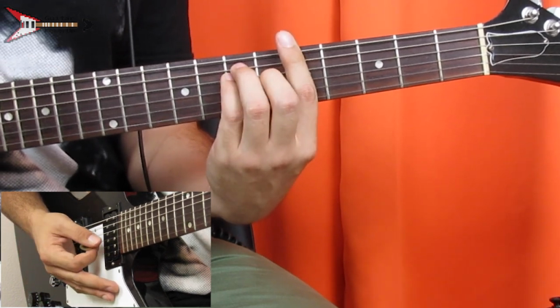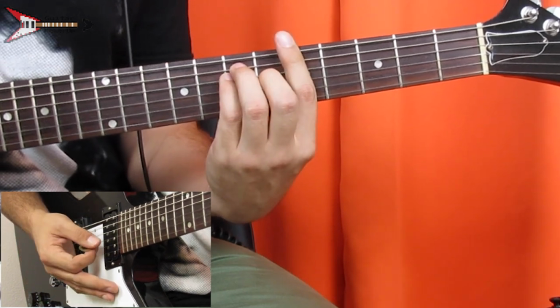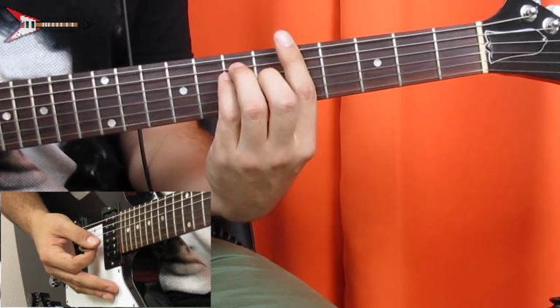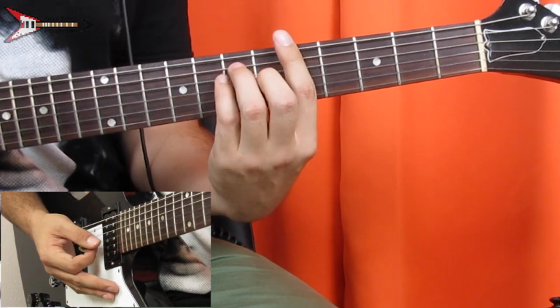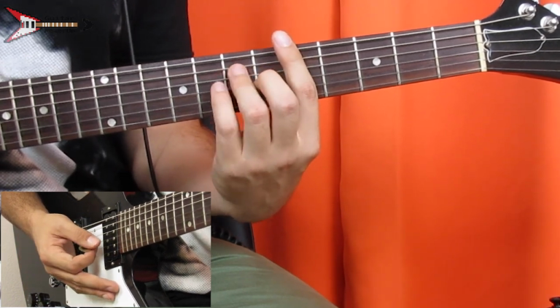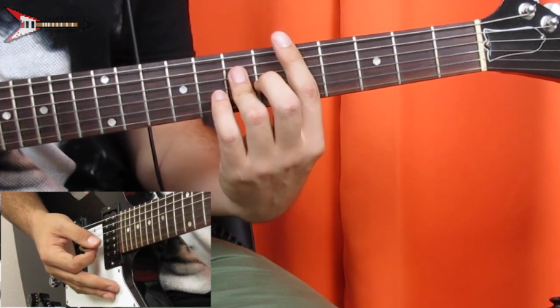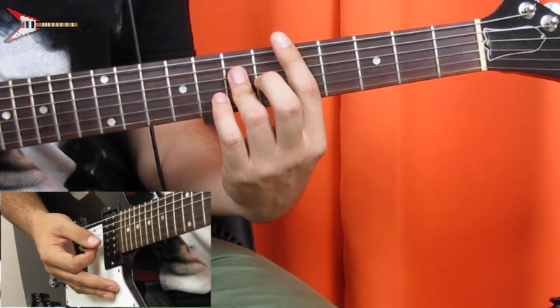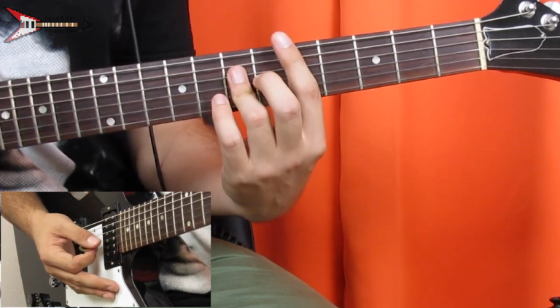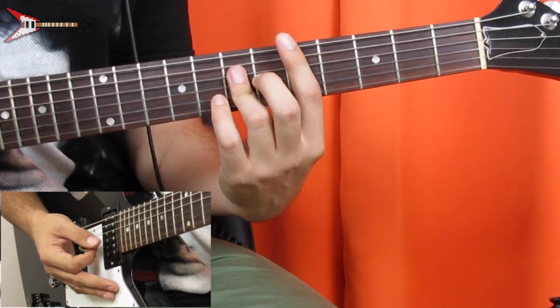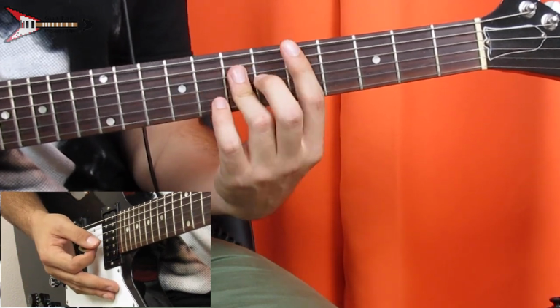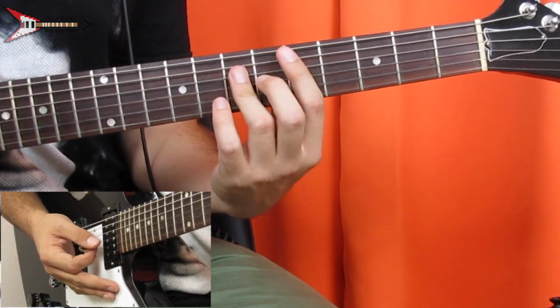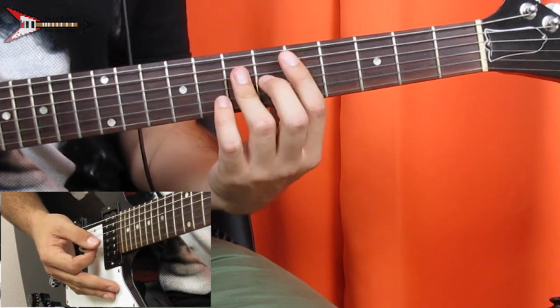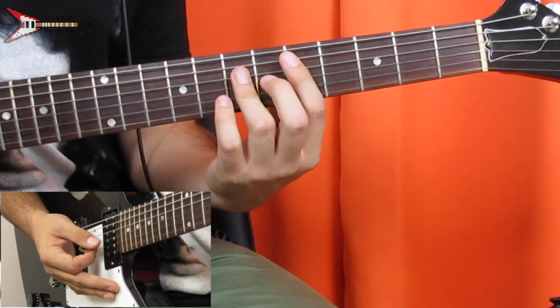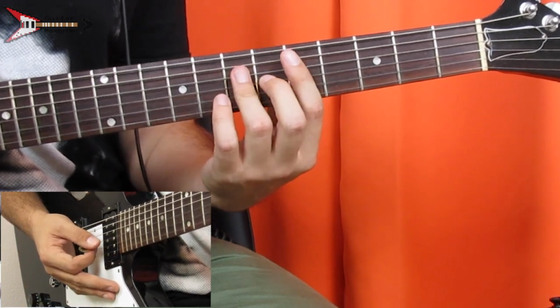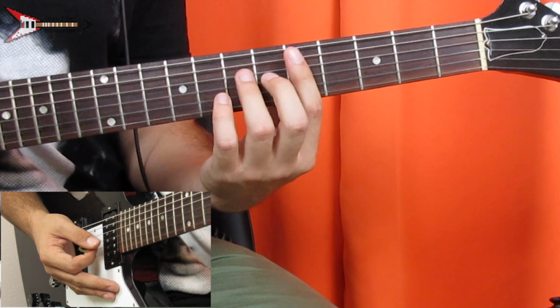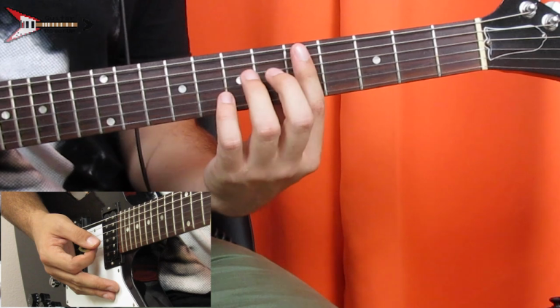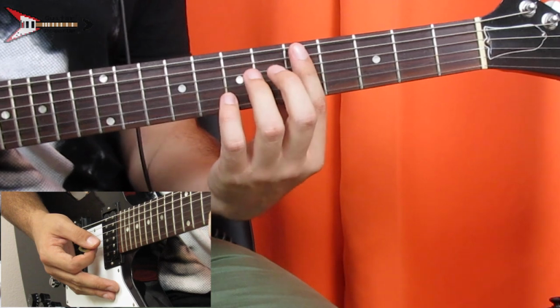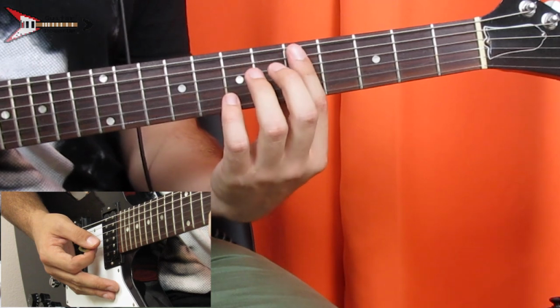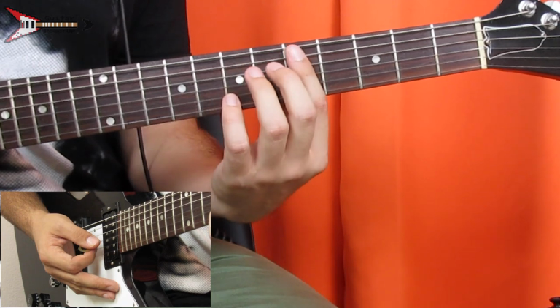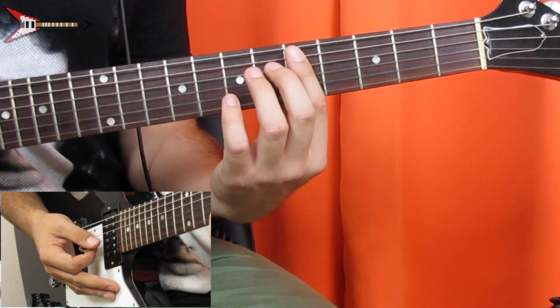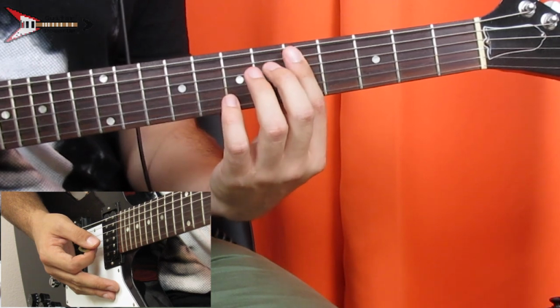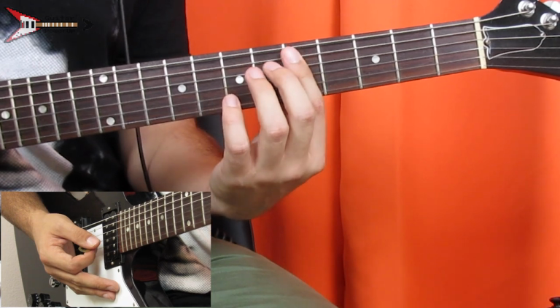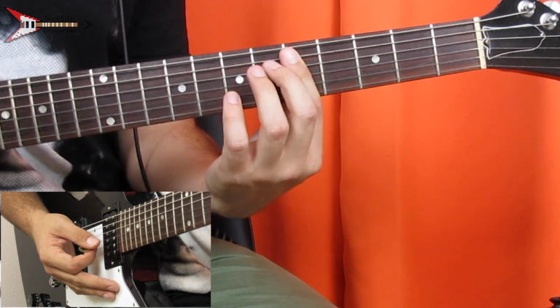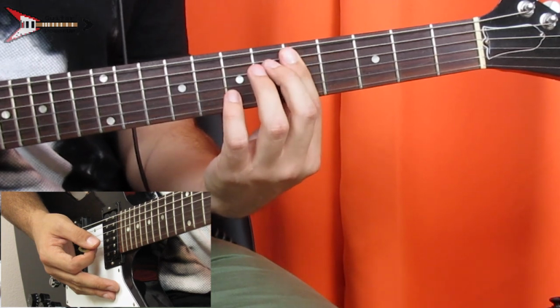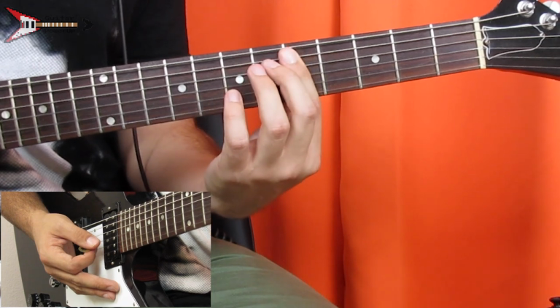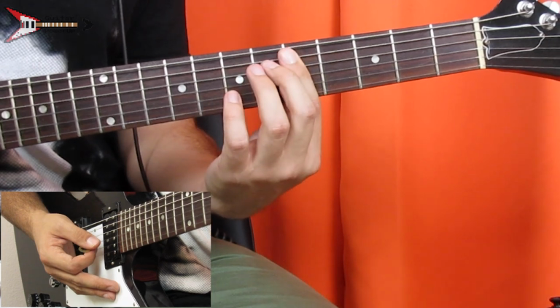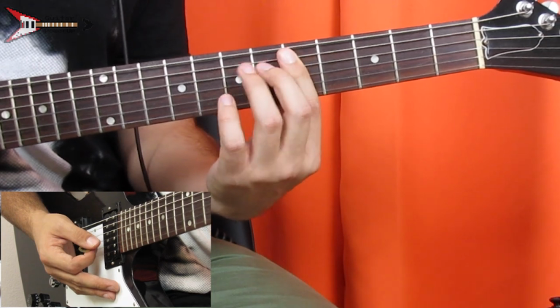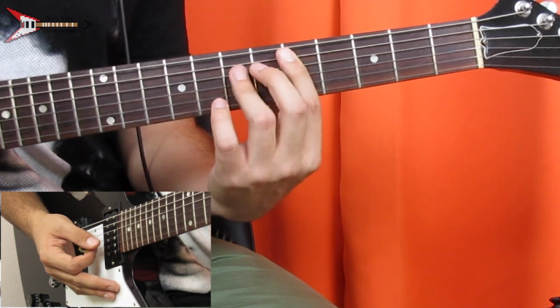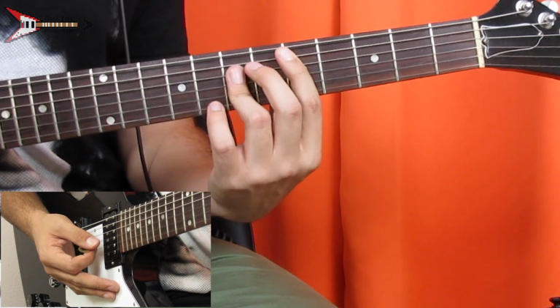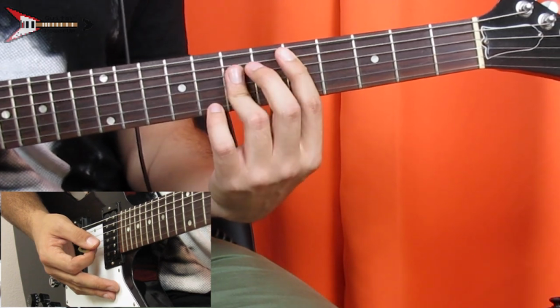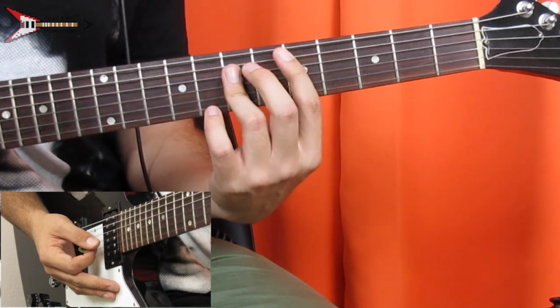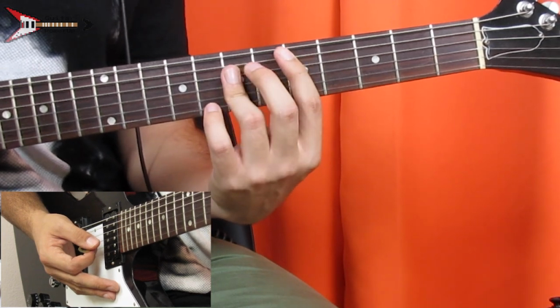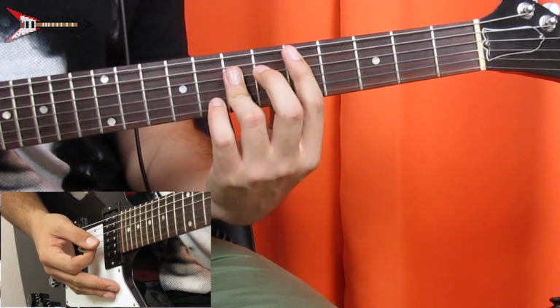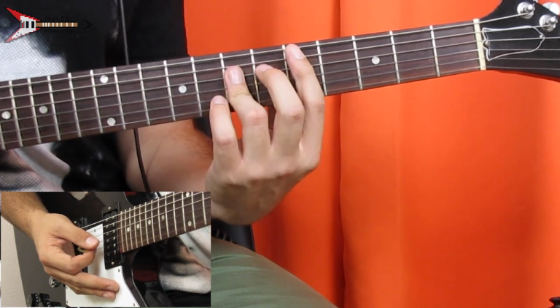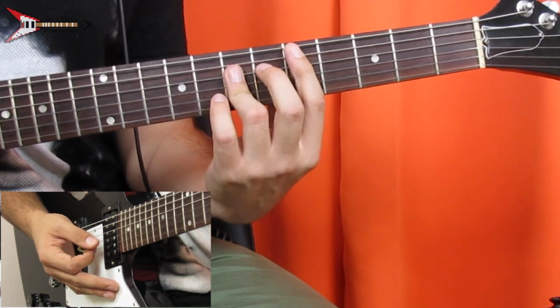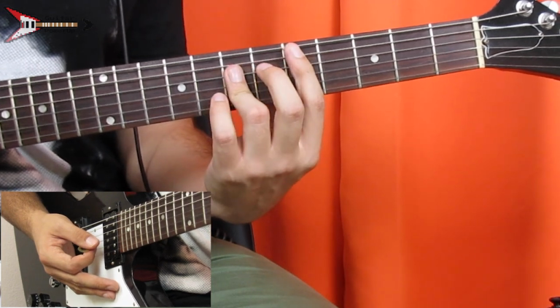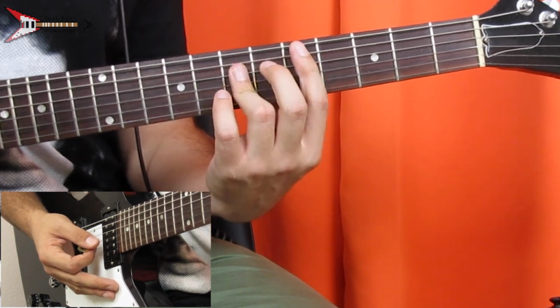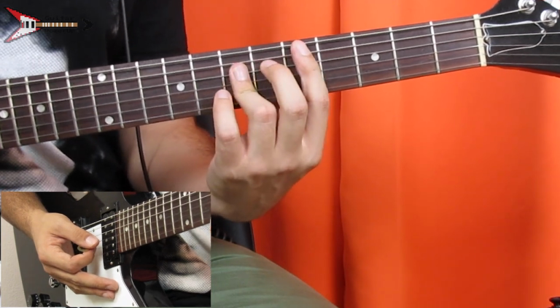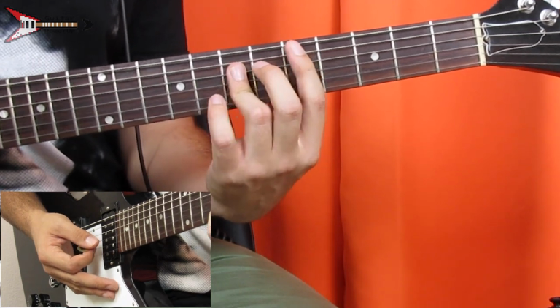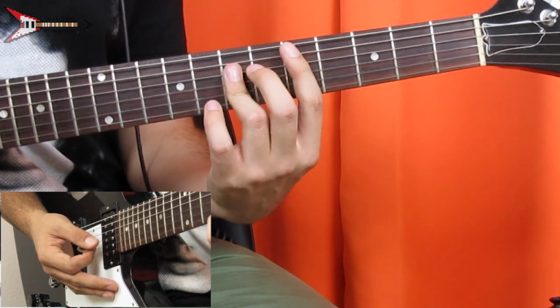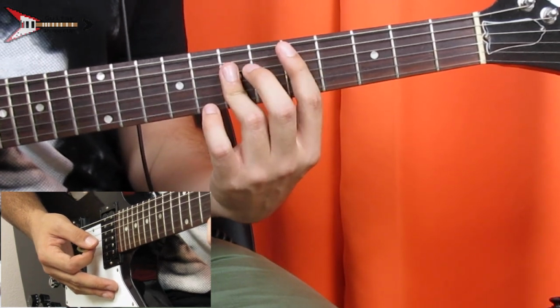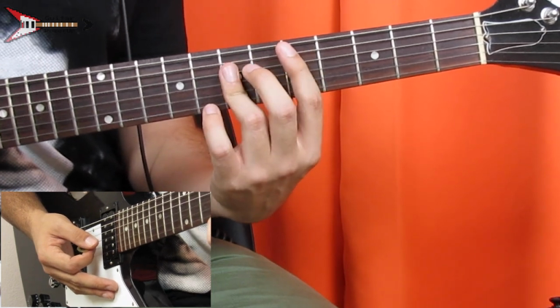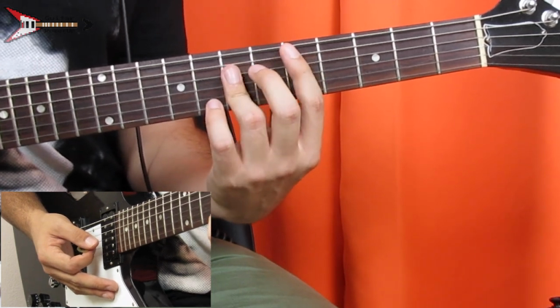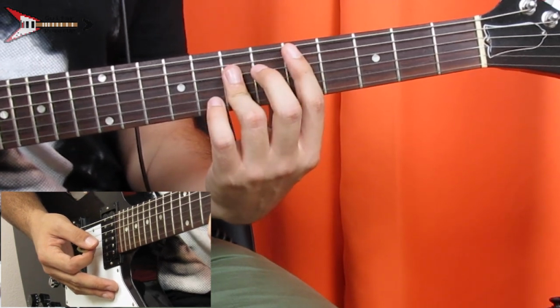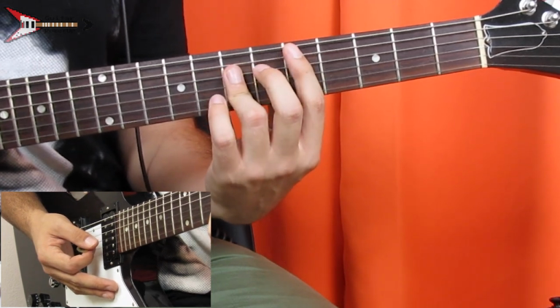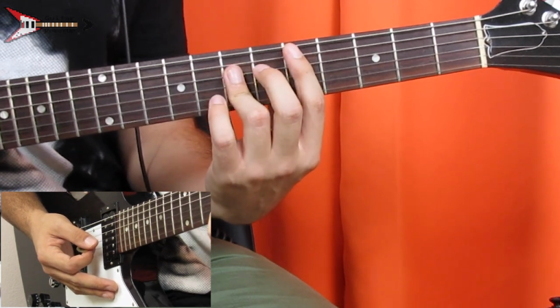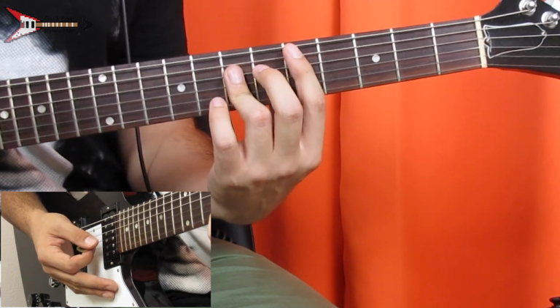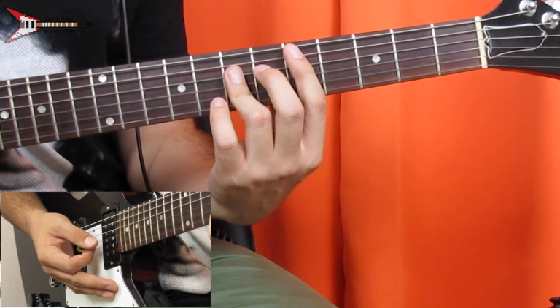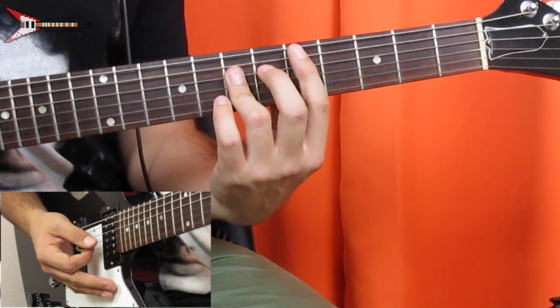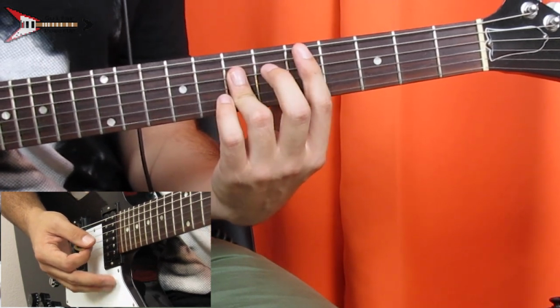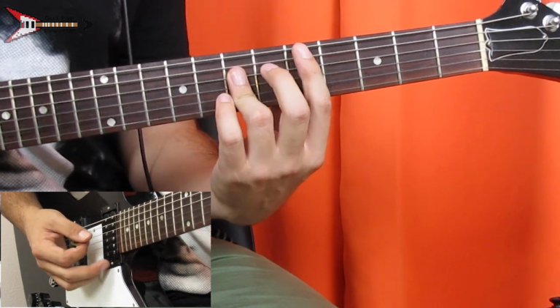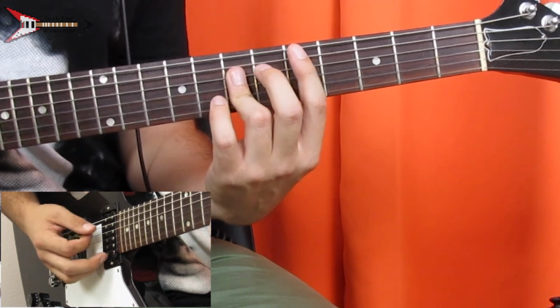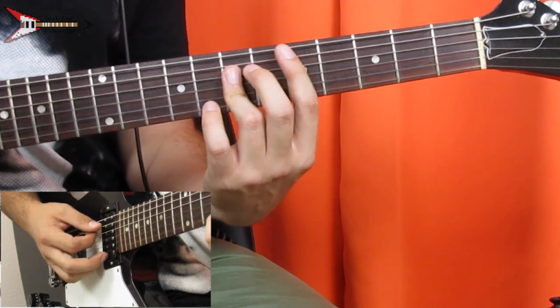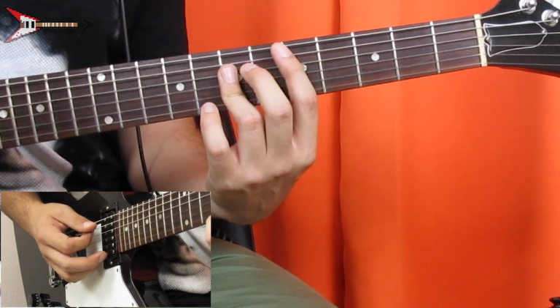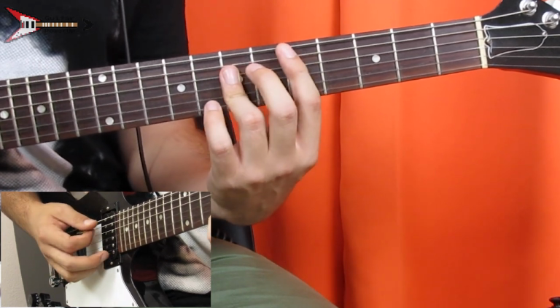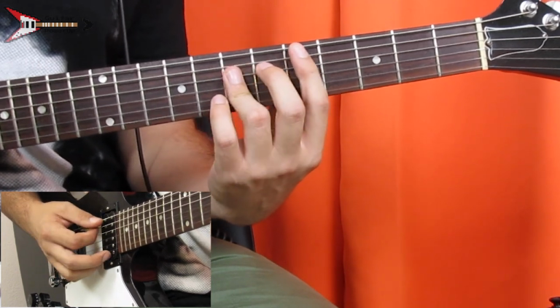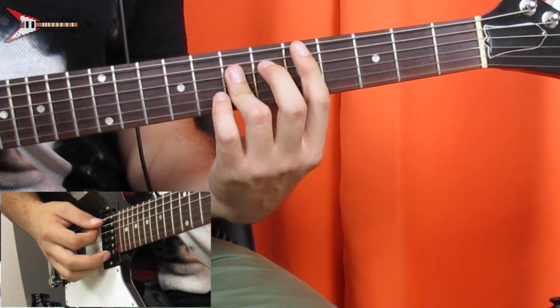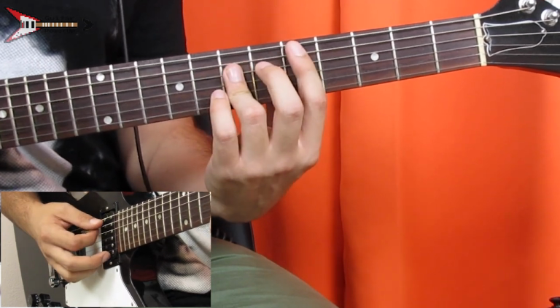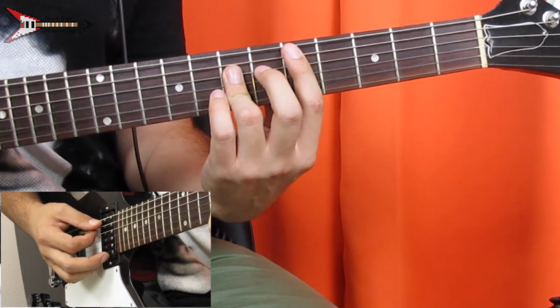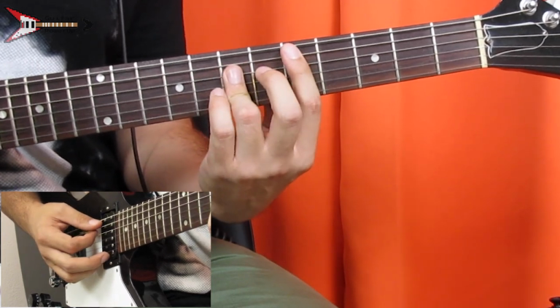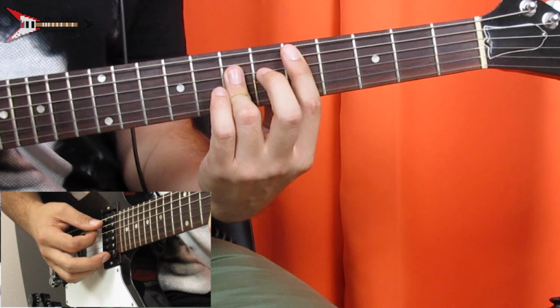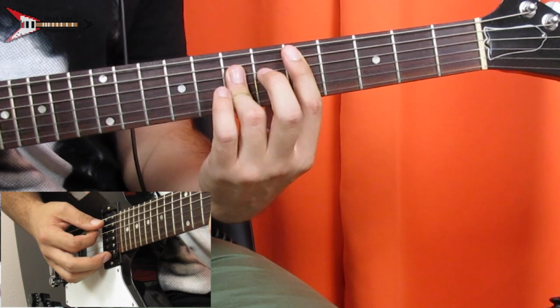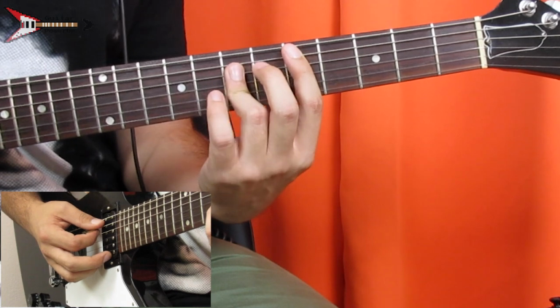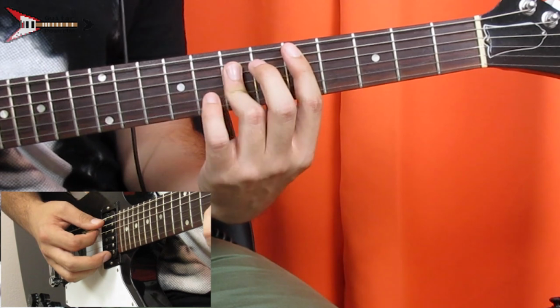Next is a D major bar chord. You're gonna bar the fifth fret from the A string with your pointer finger, and also bar the D, G, and B strings on the seventh fret.